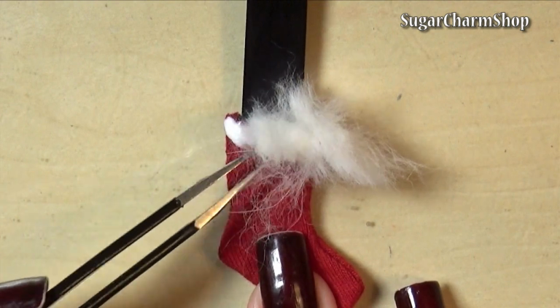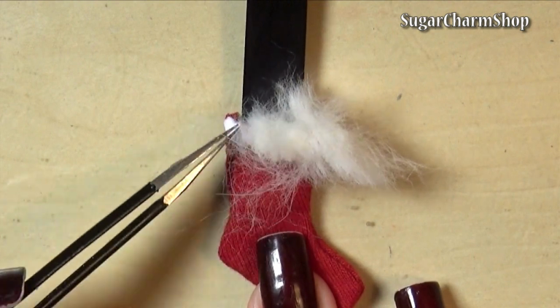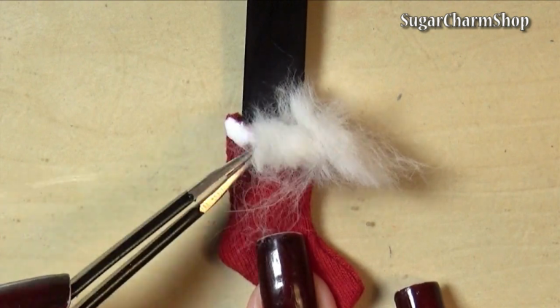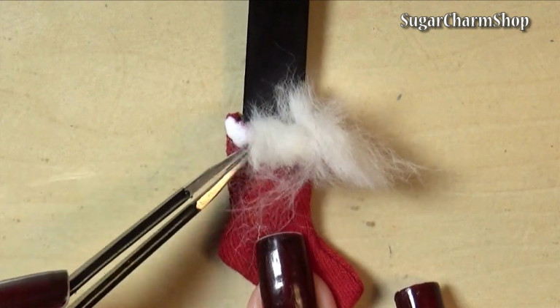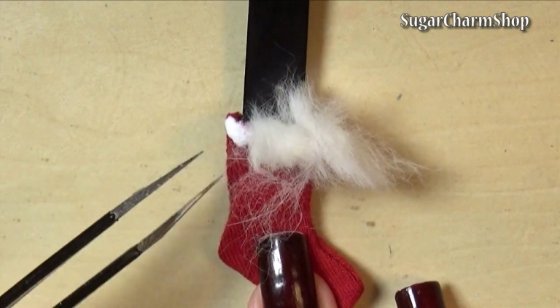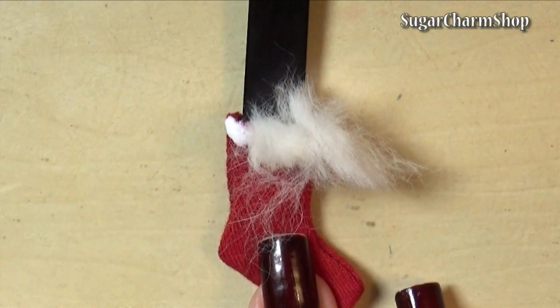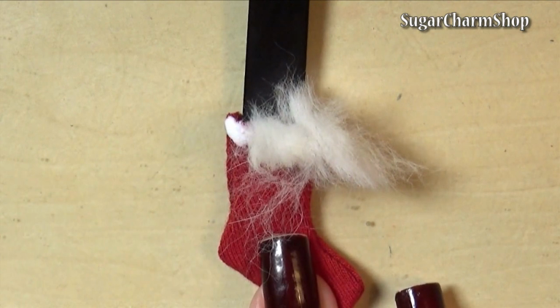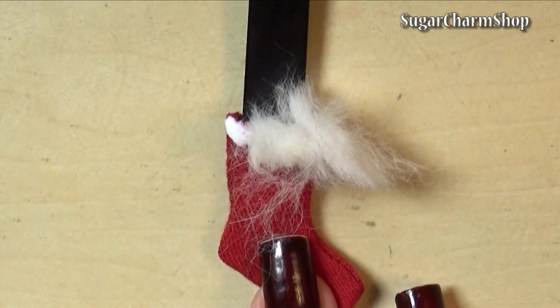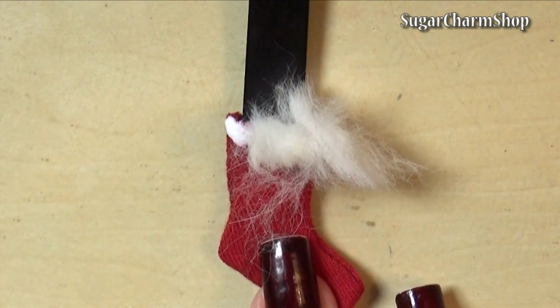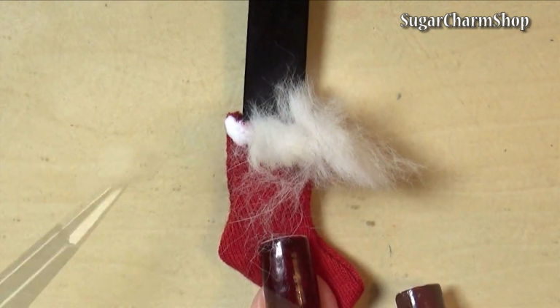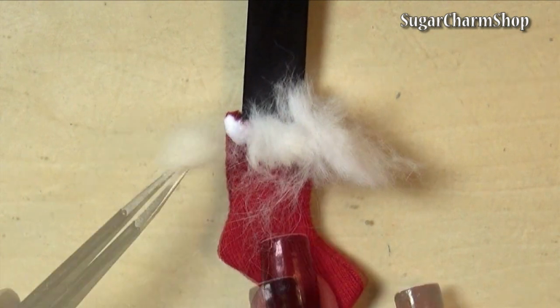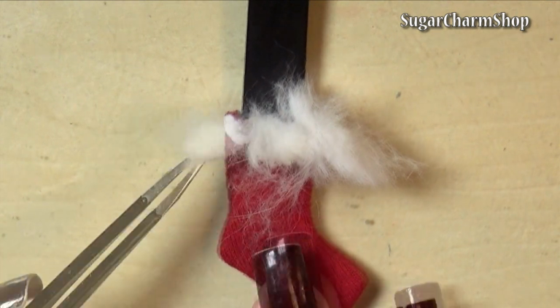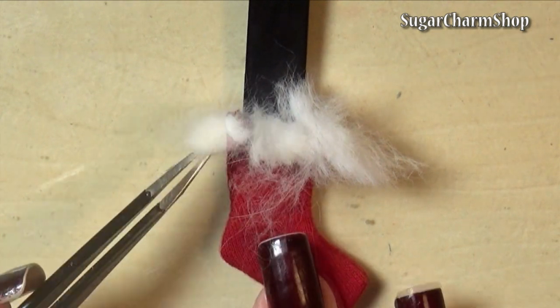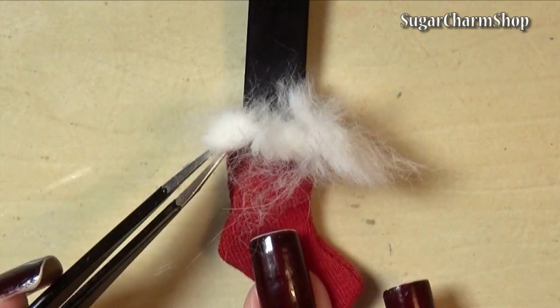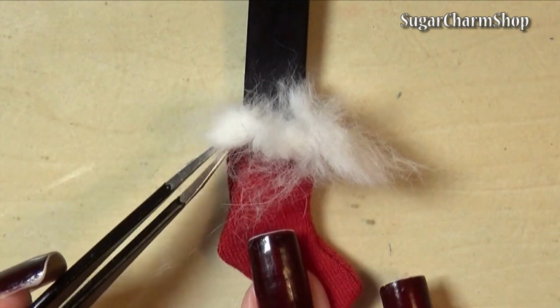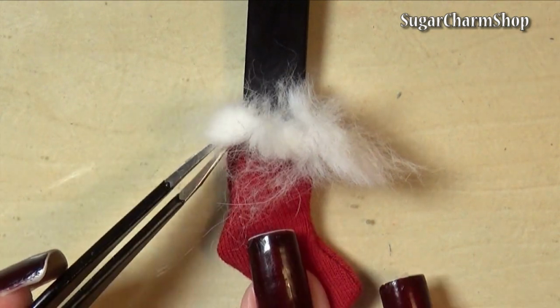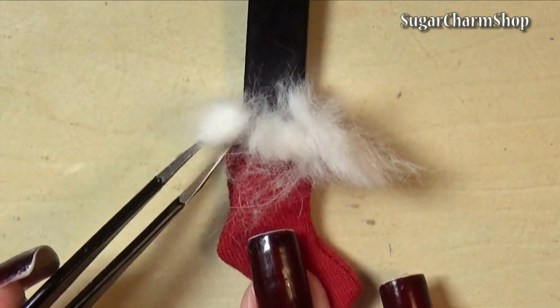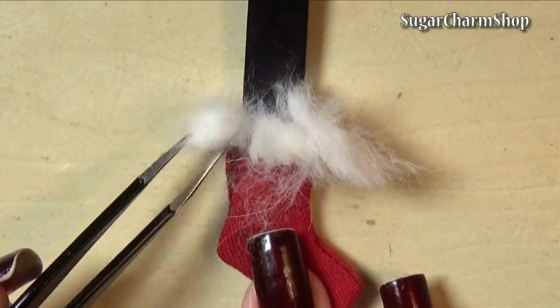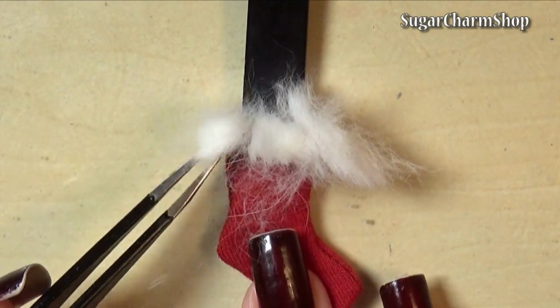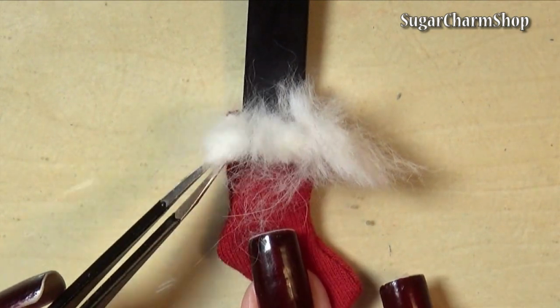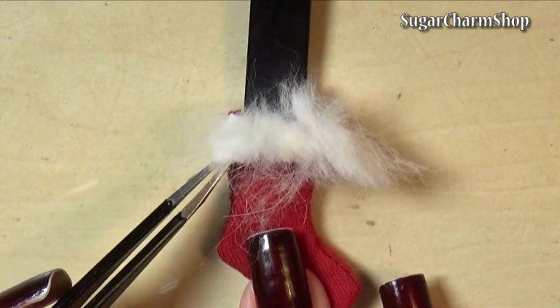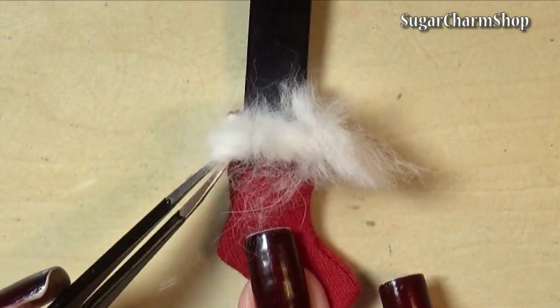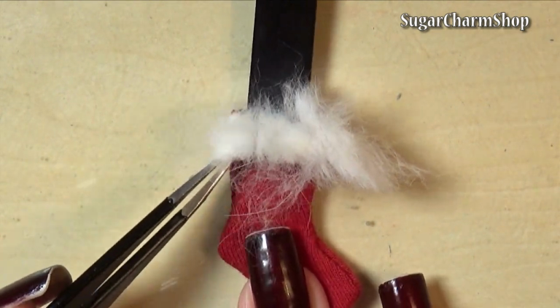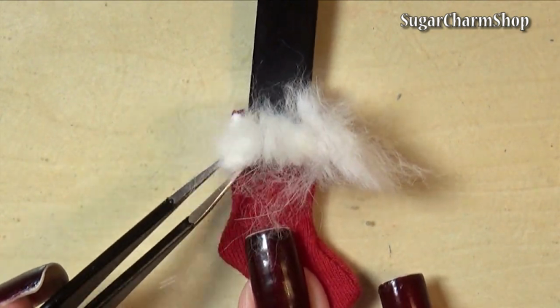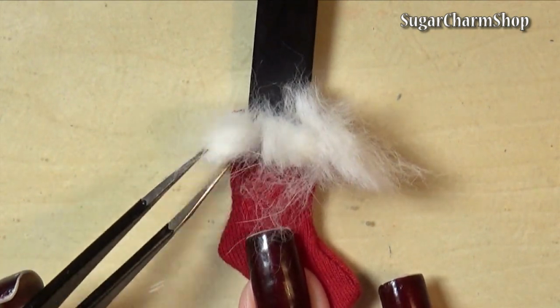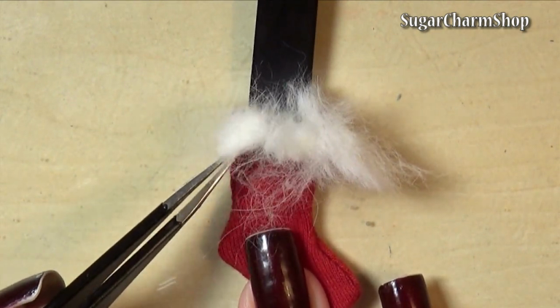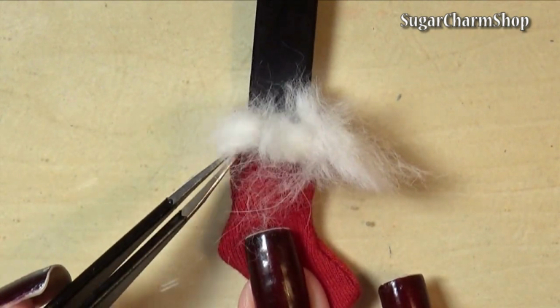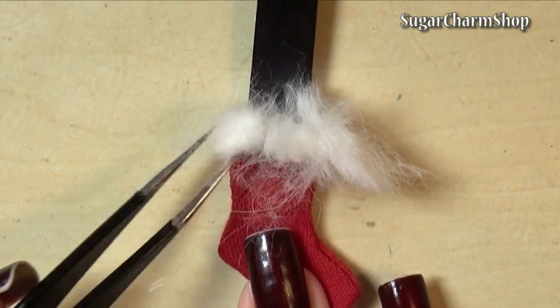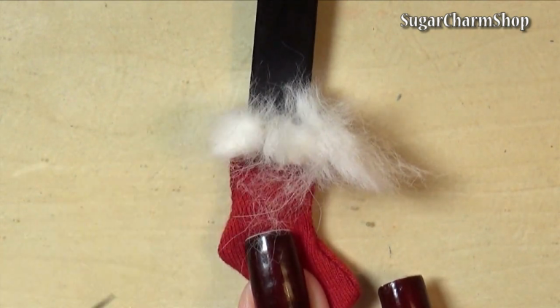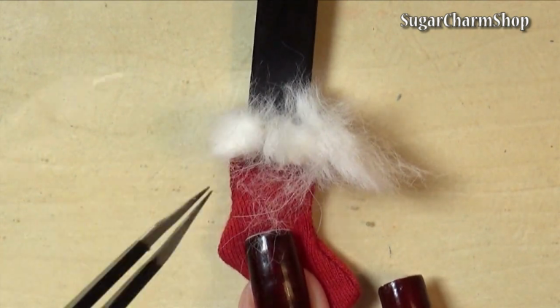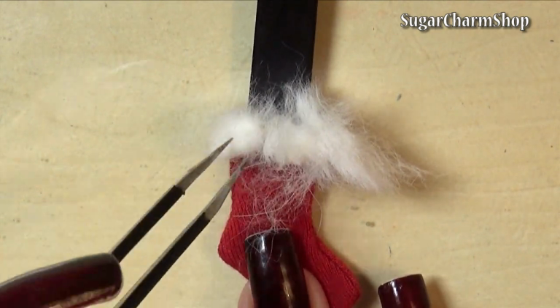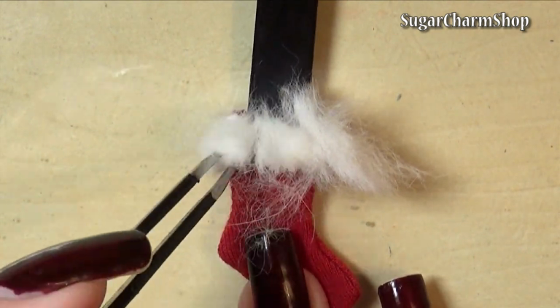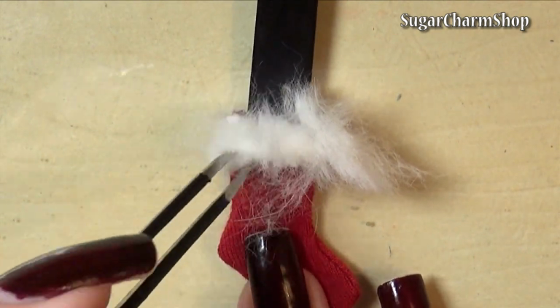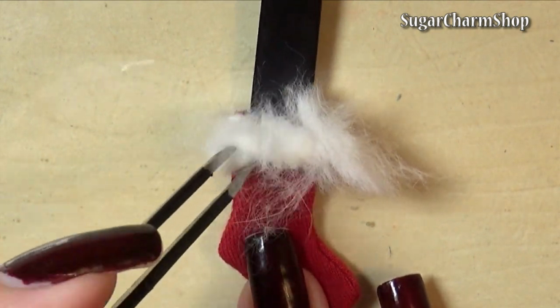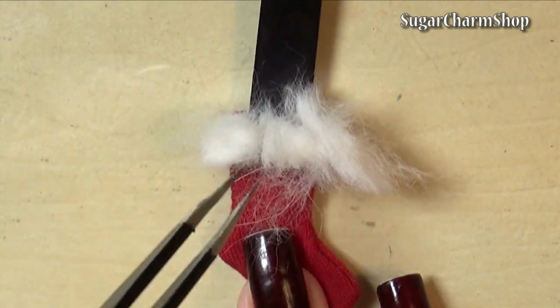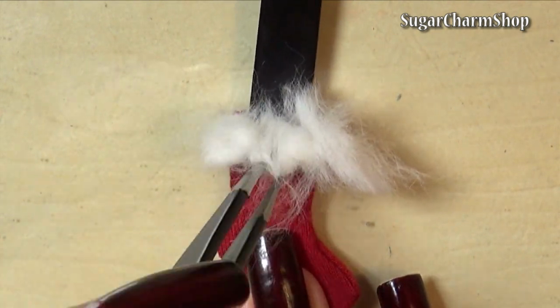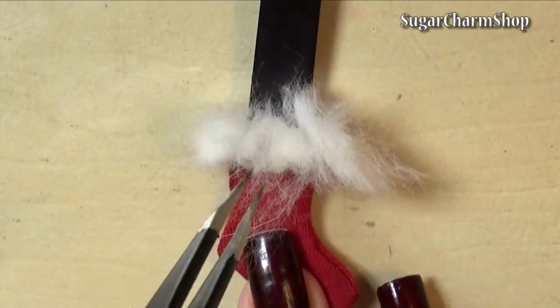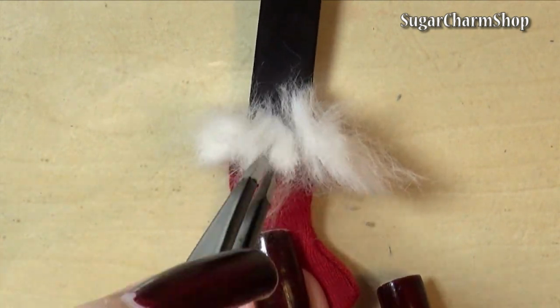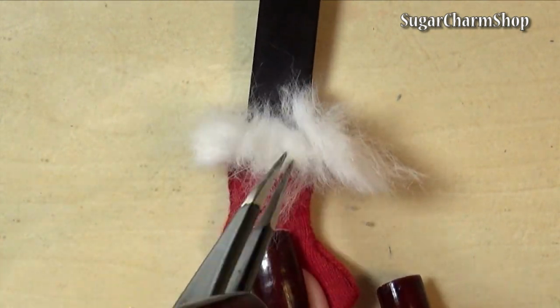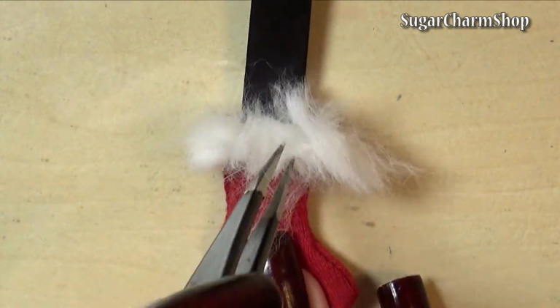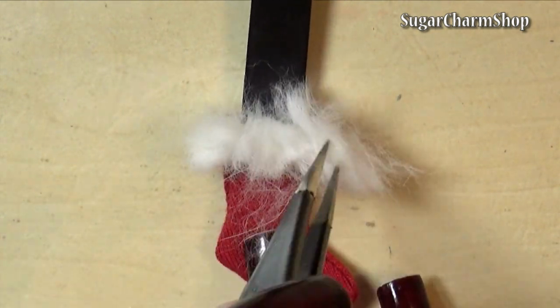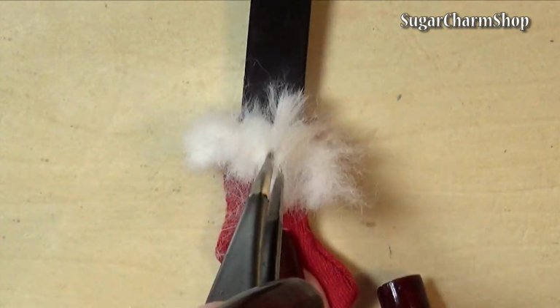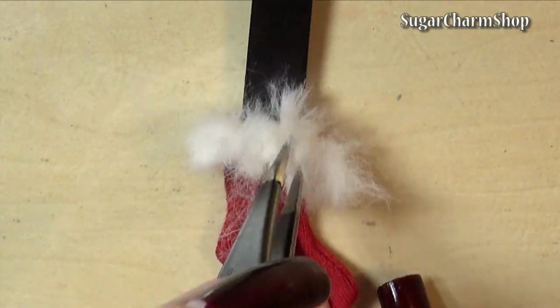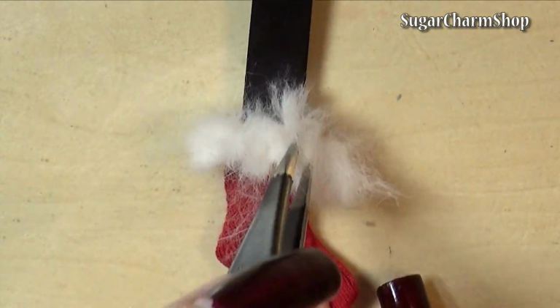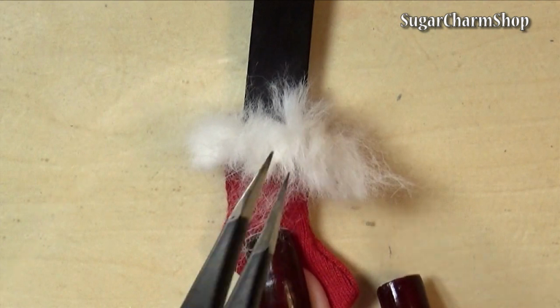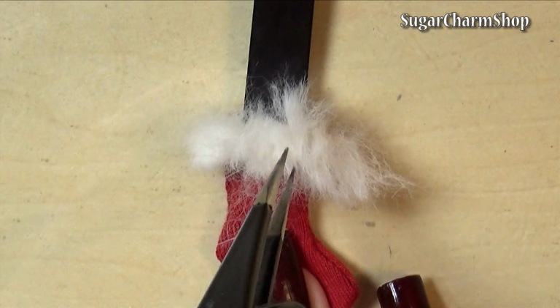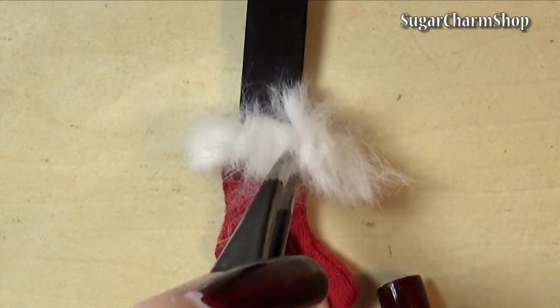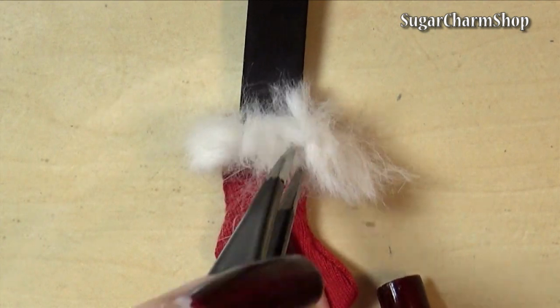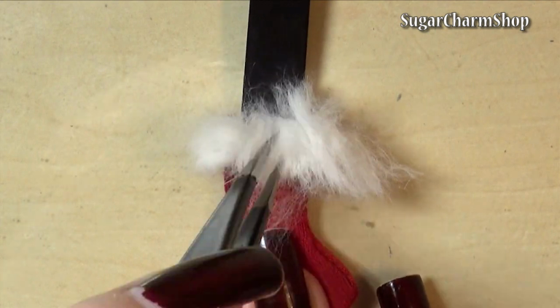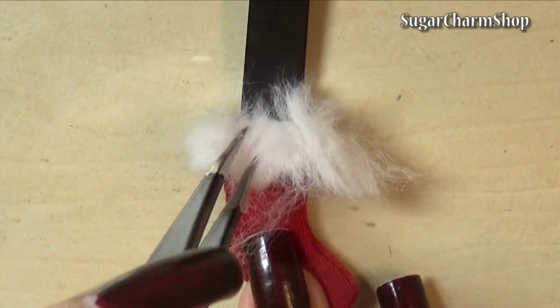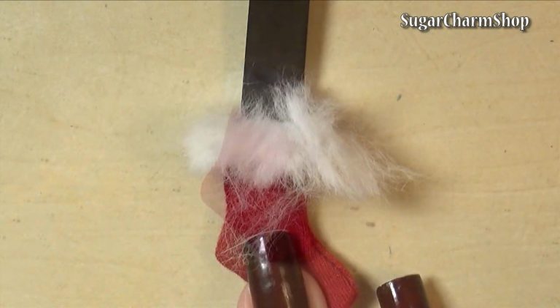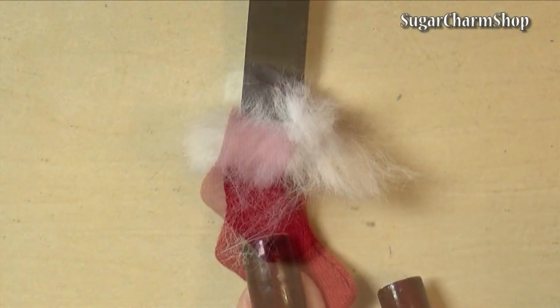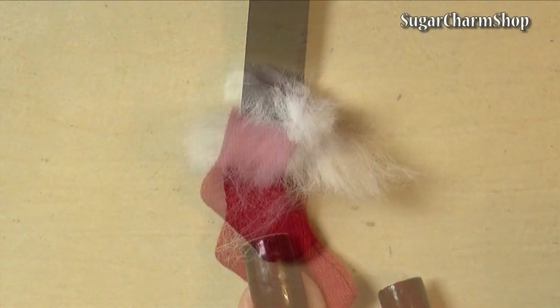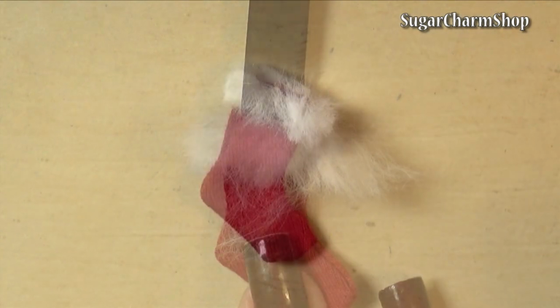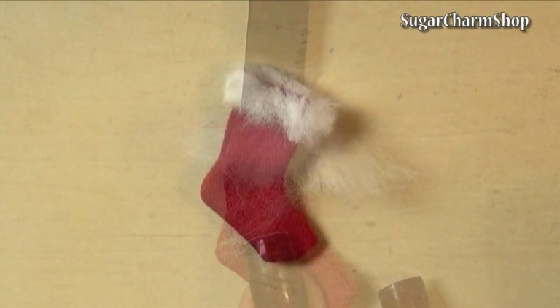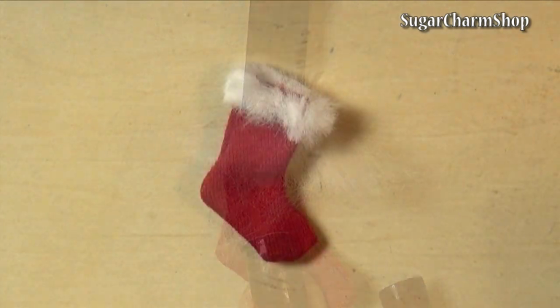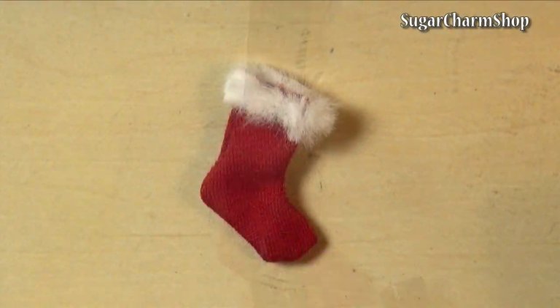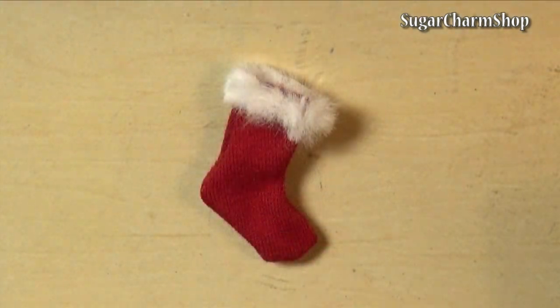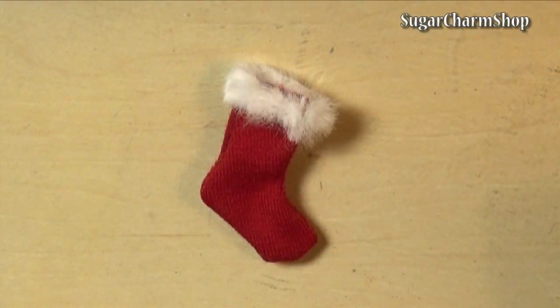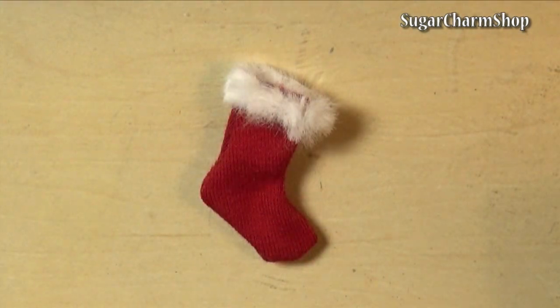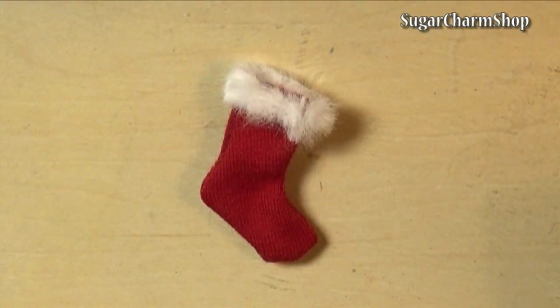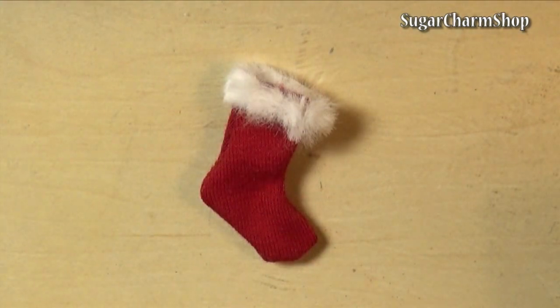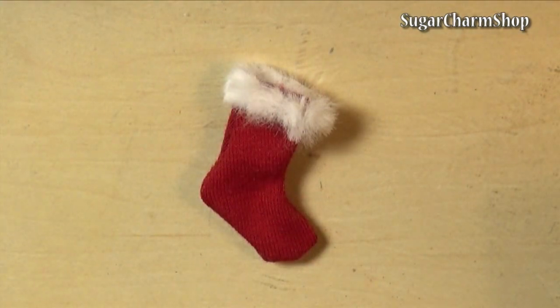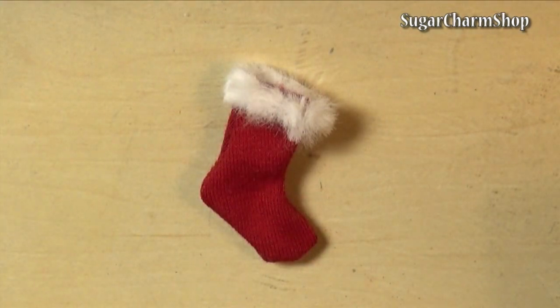I just used a piece of wire to make a hook, and then stuck that in between the shelf and the fireplace itself.